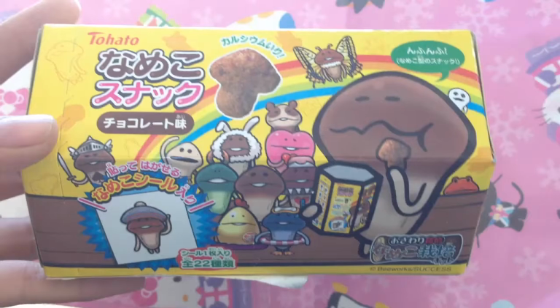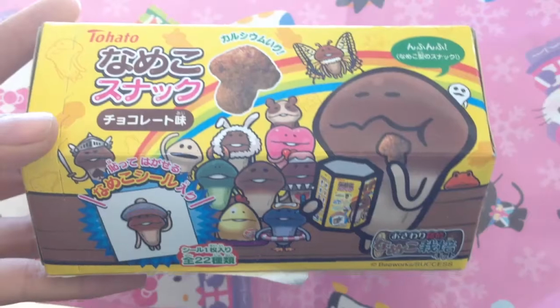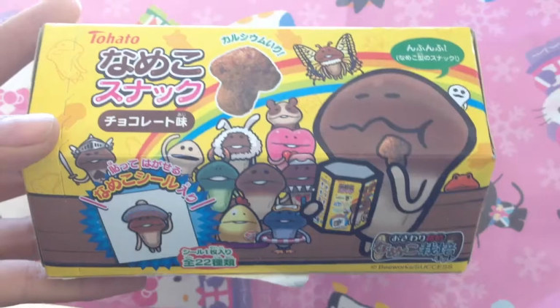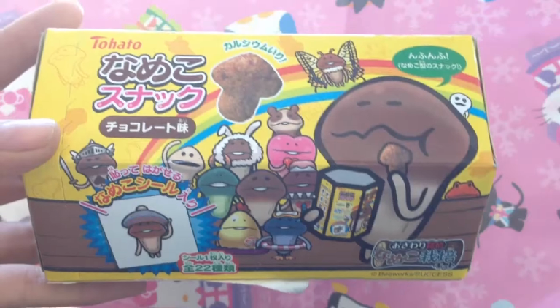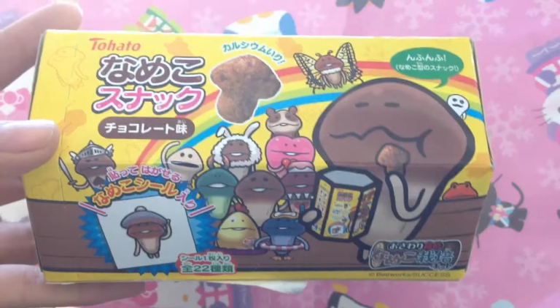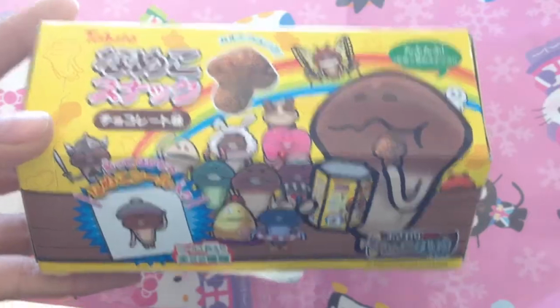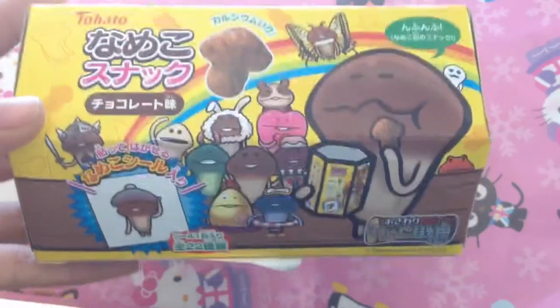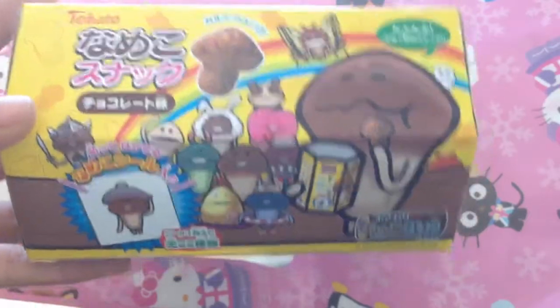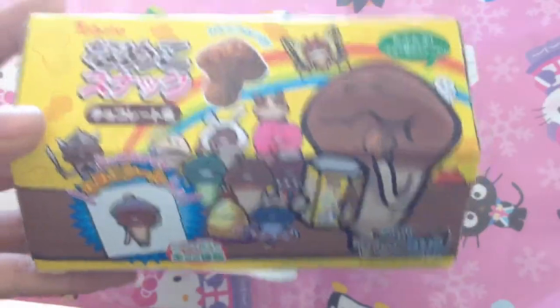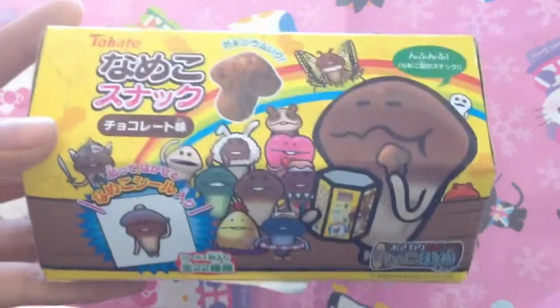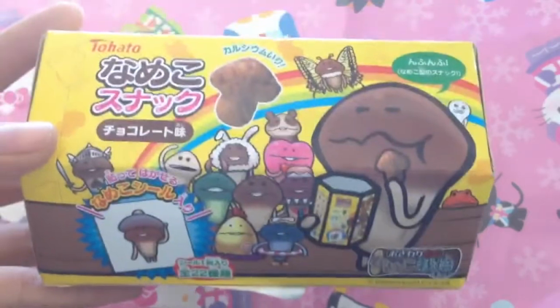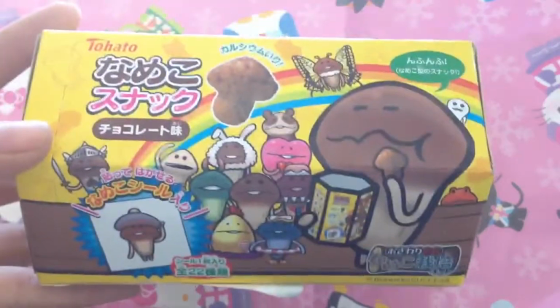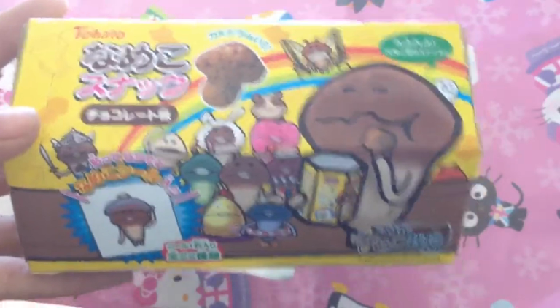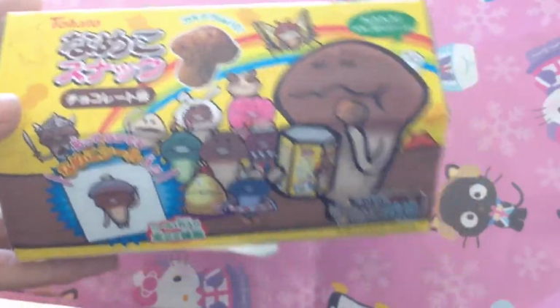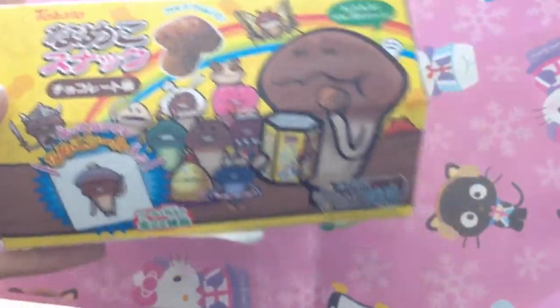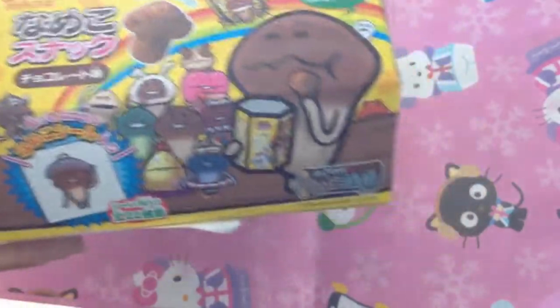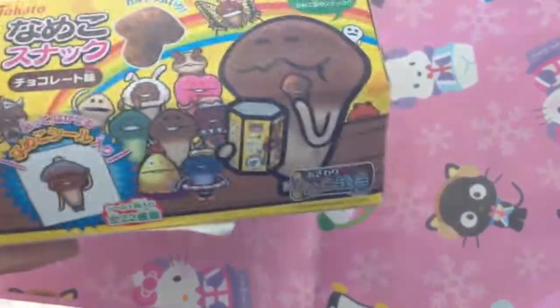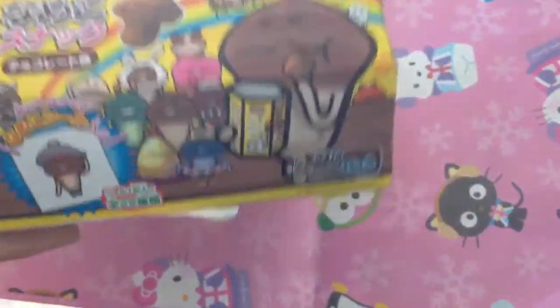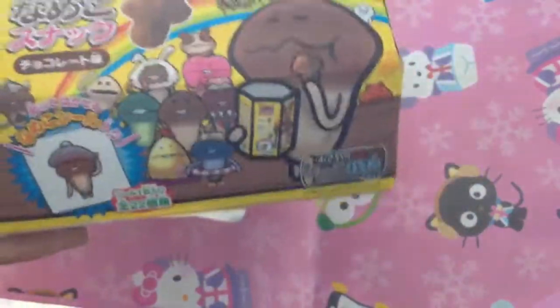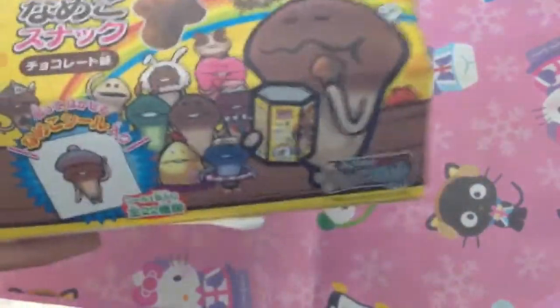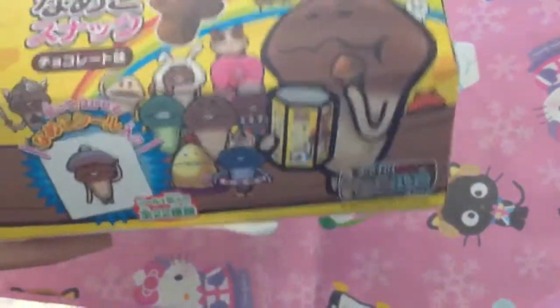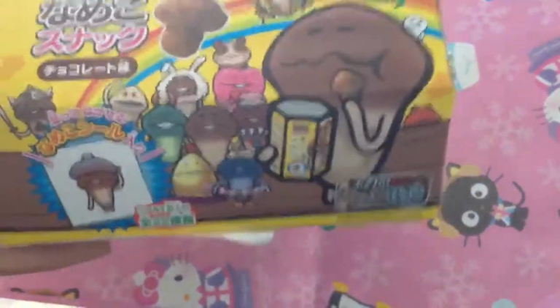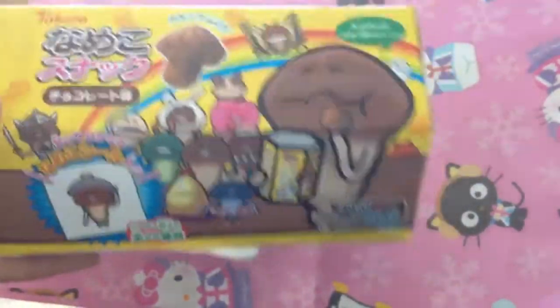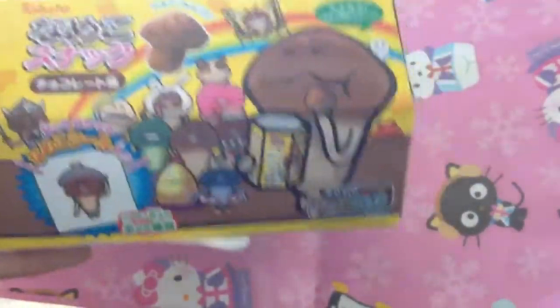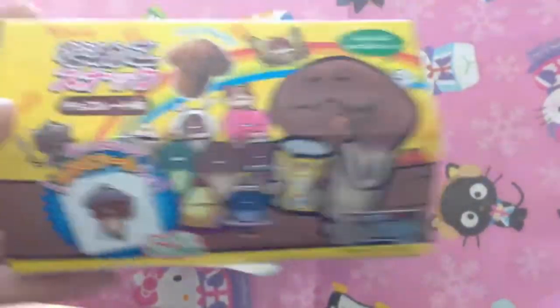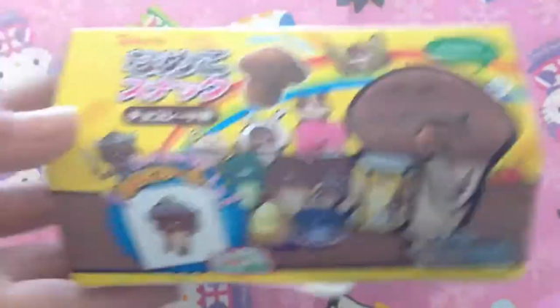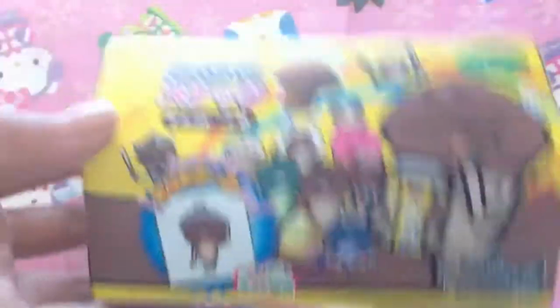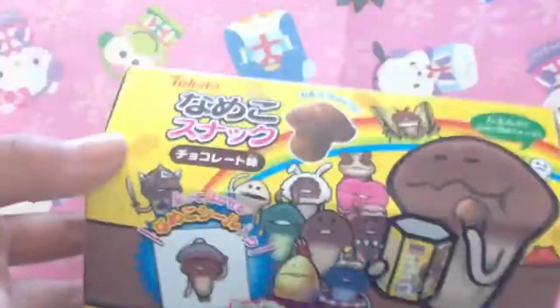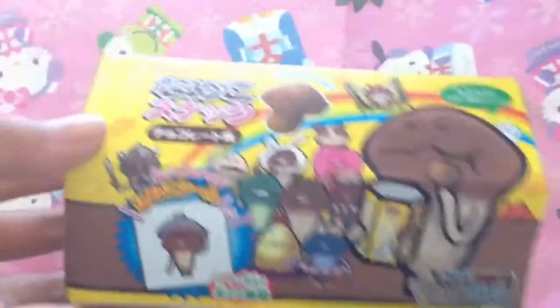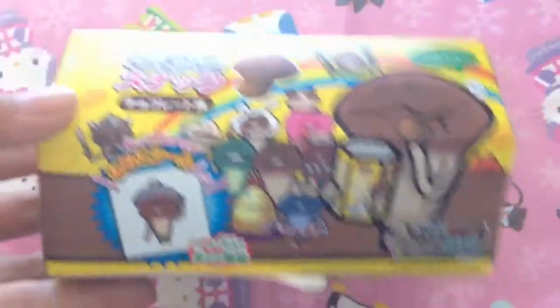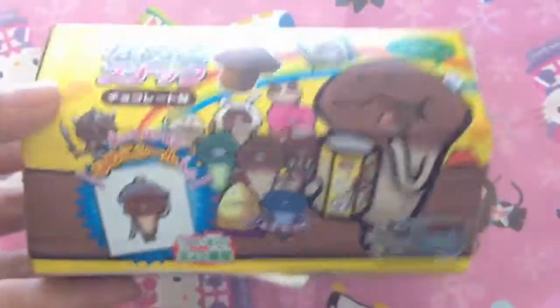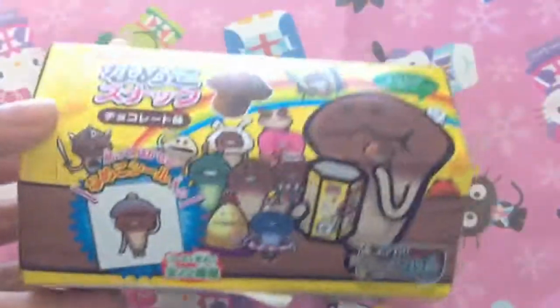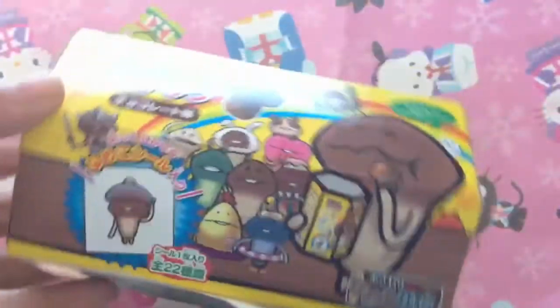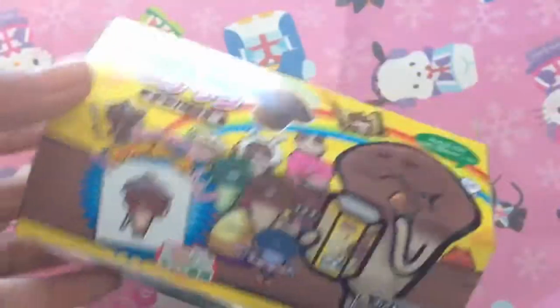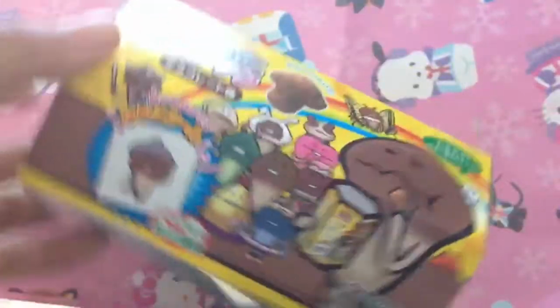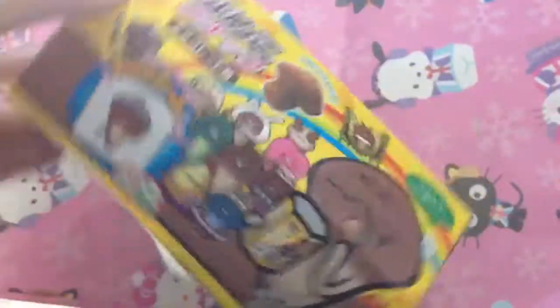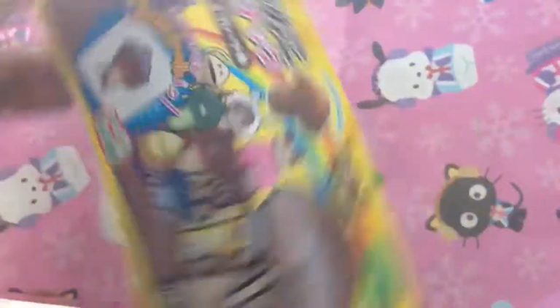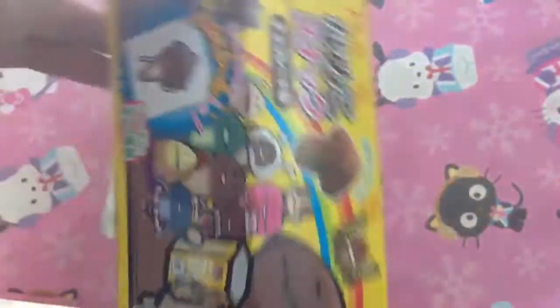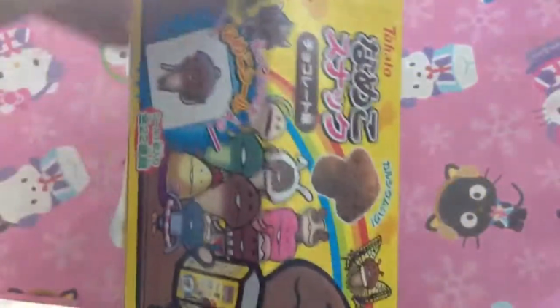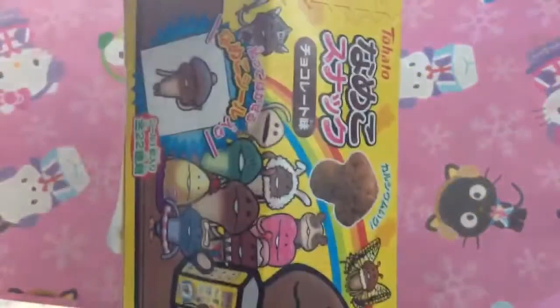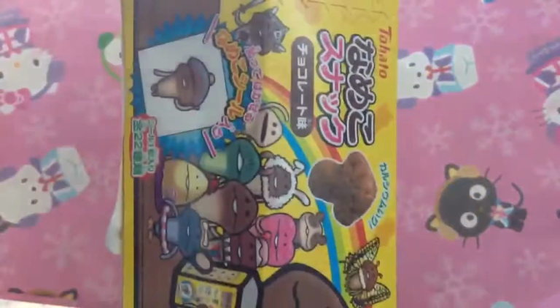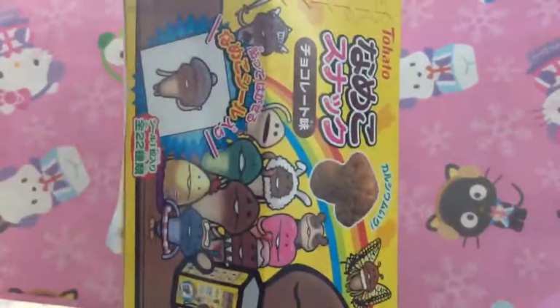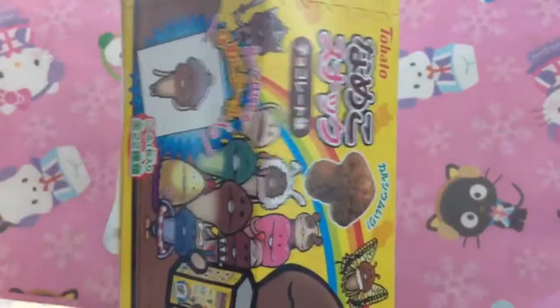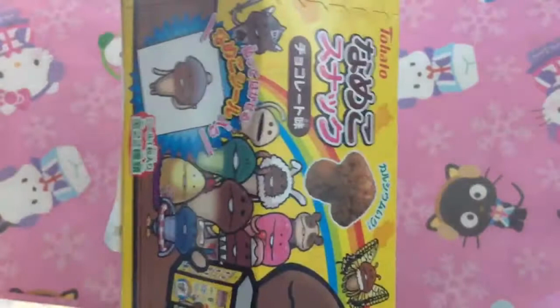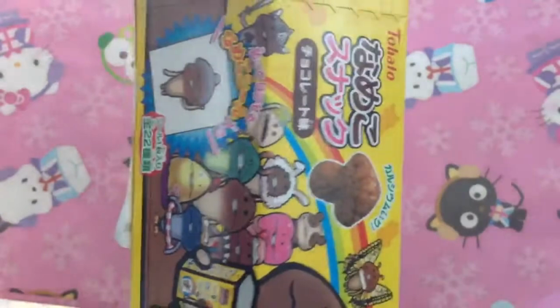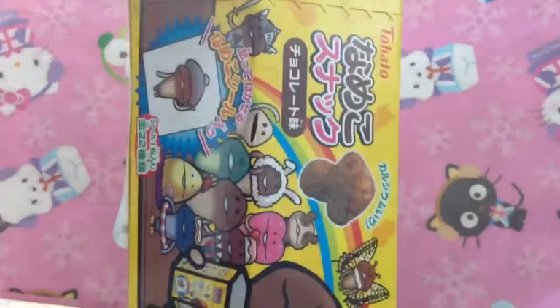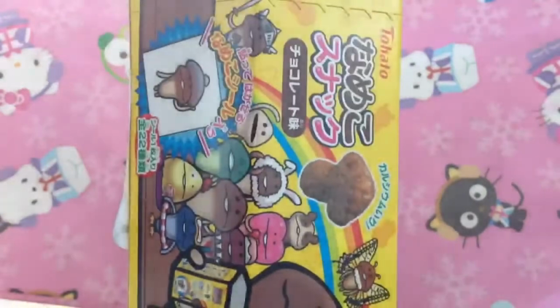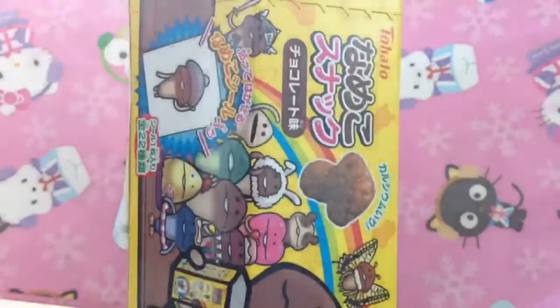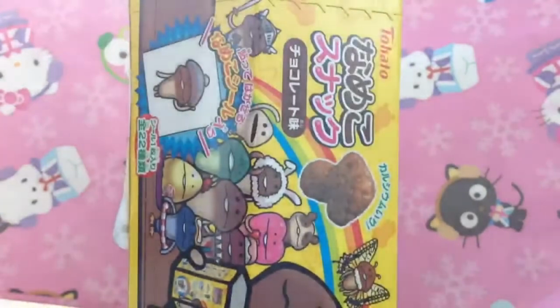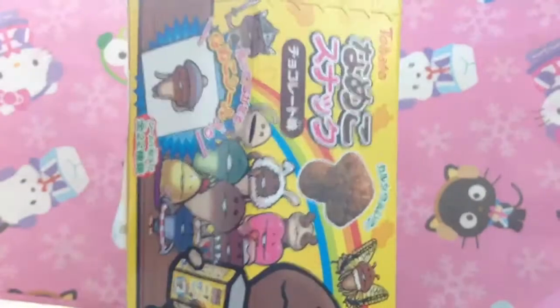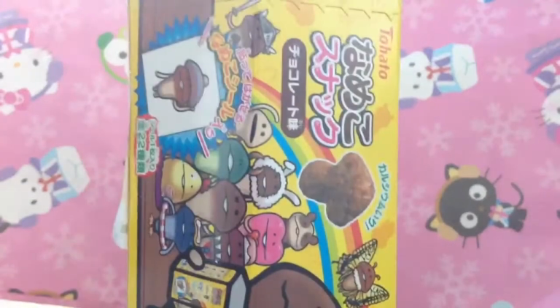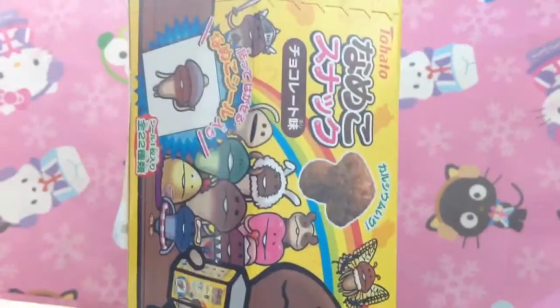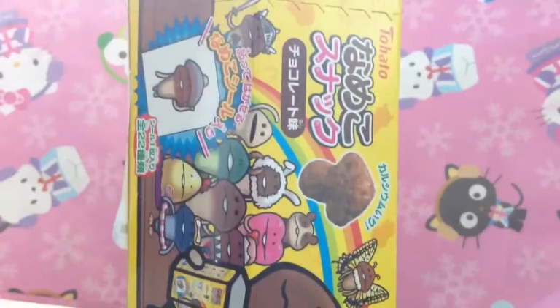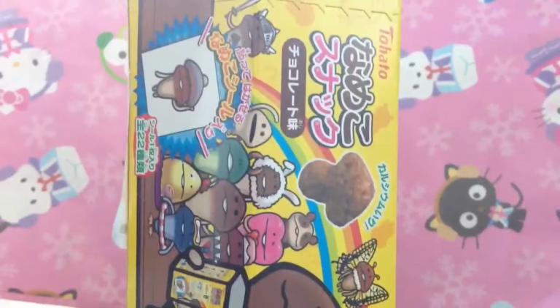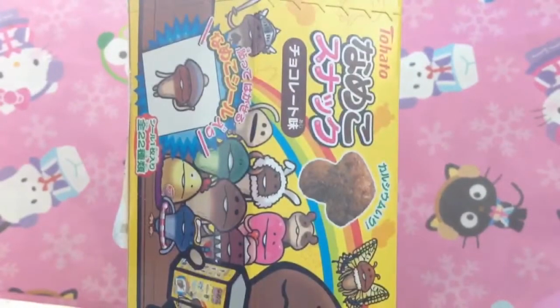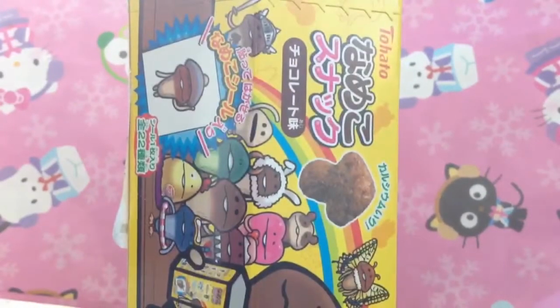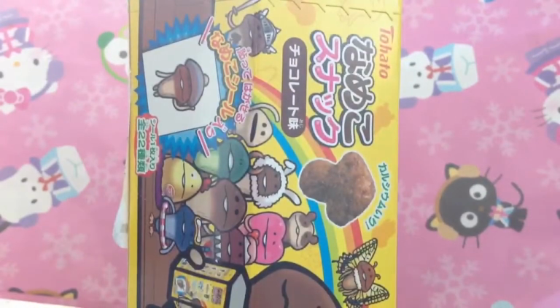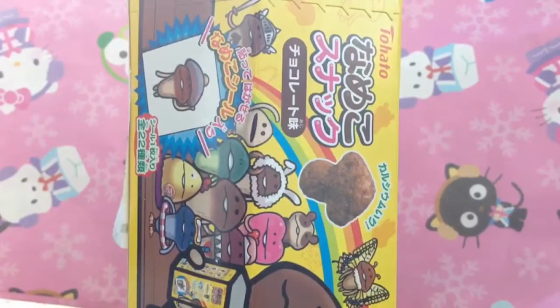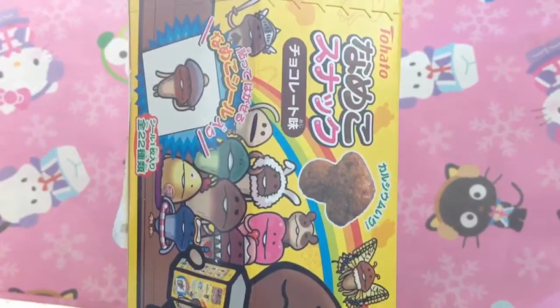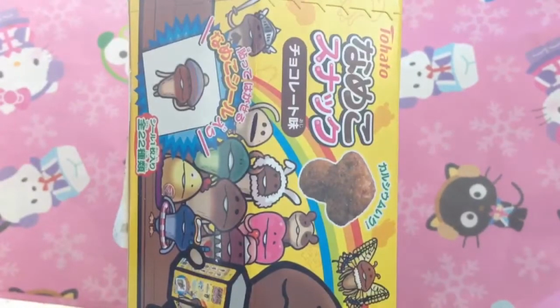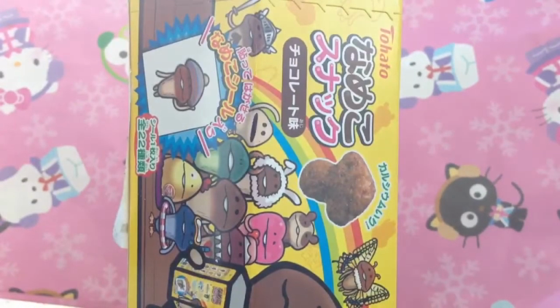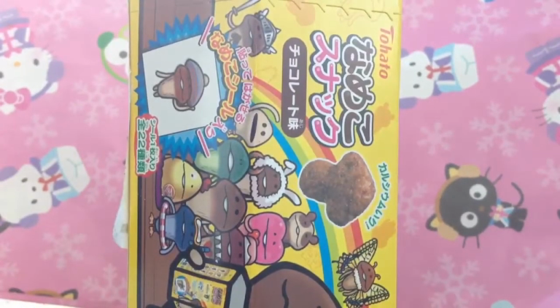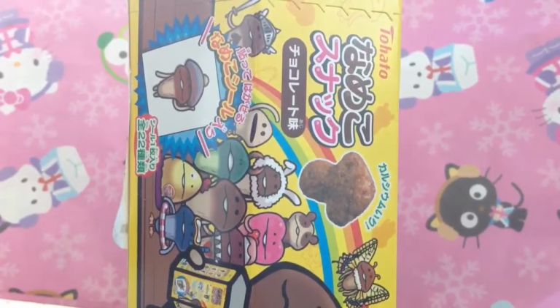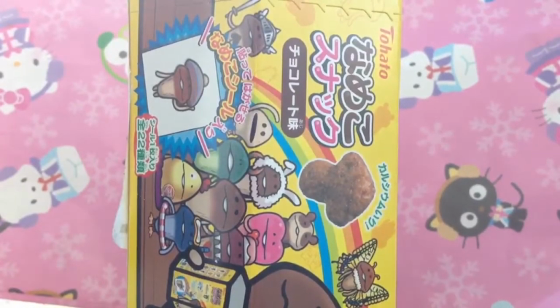Hey guys, it's me Mr. Girl and today I'm here with another food review.